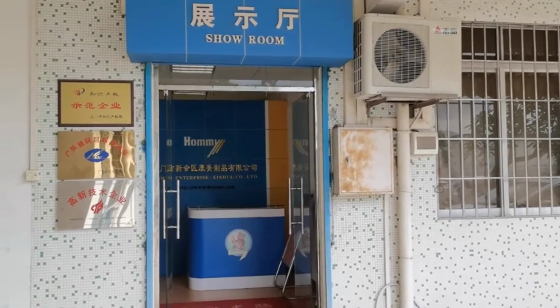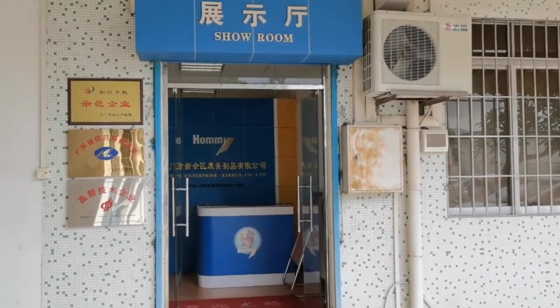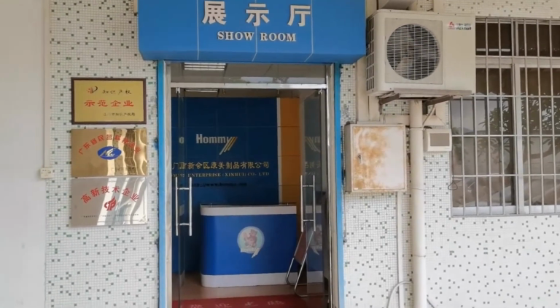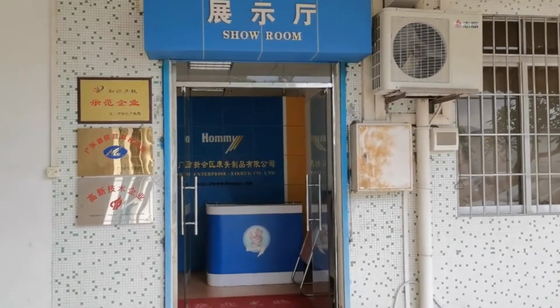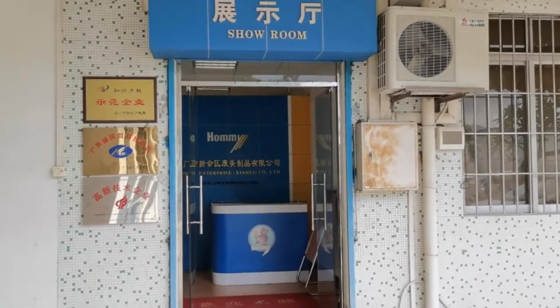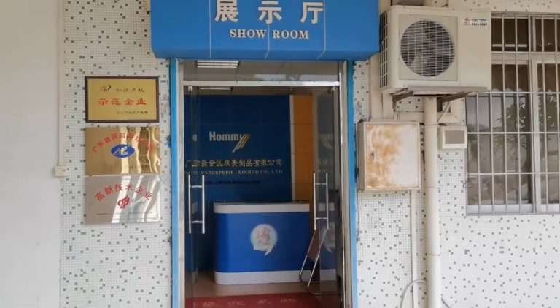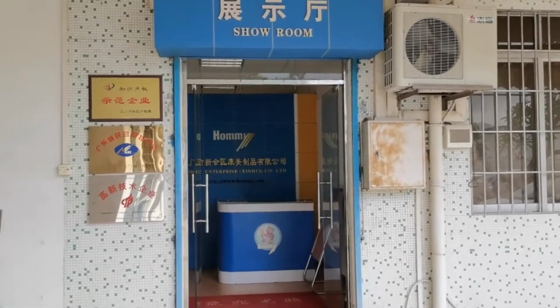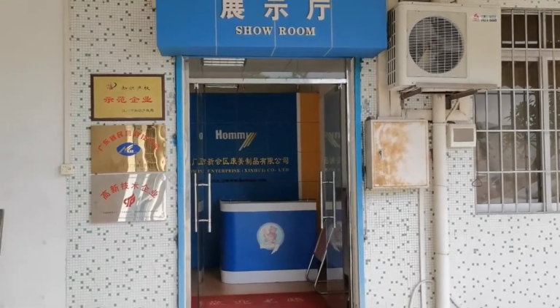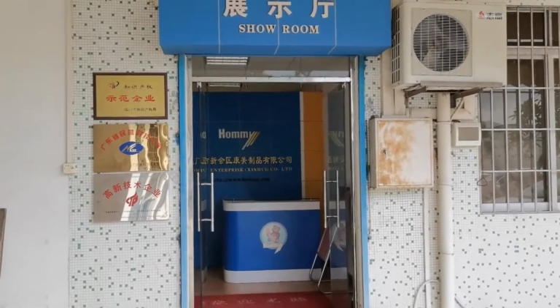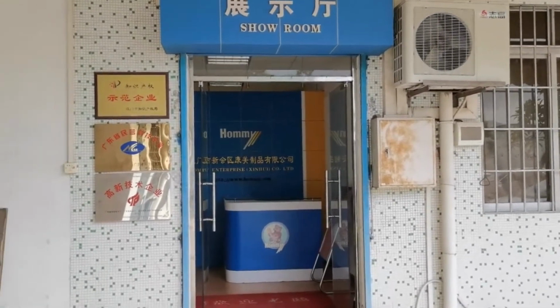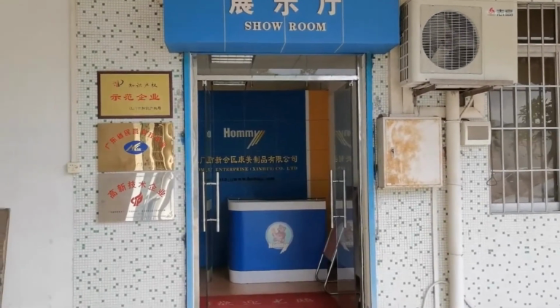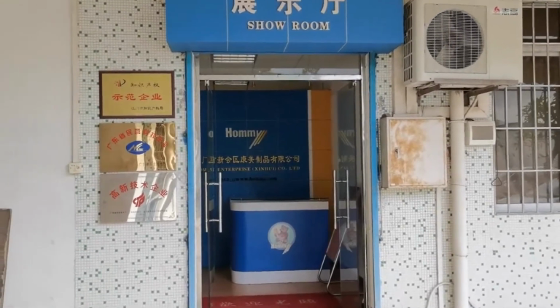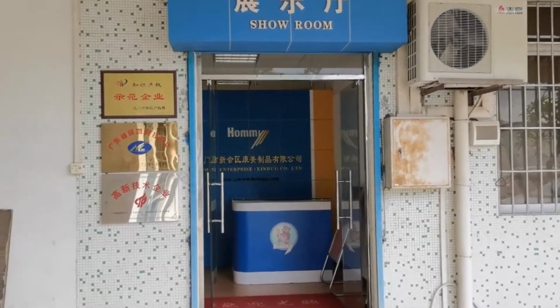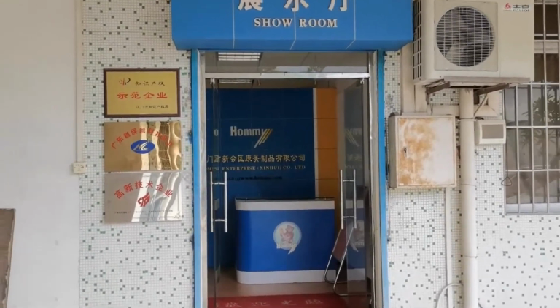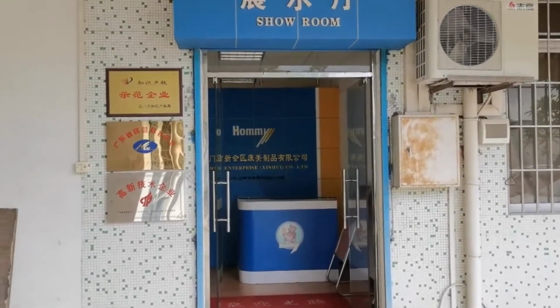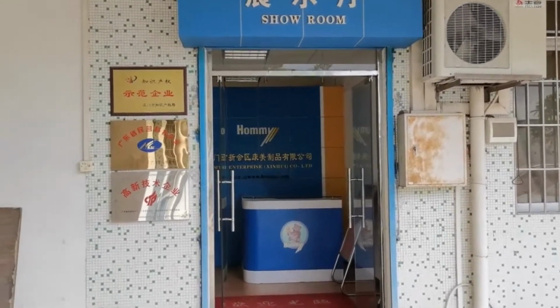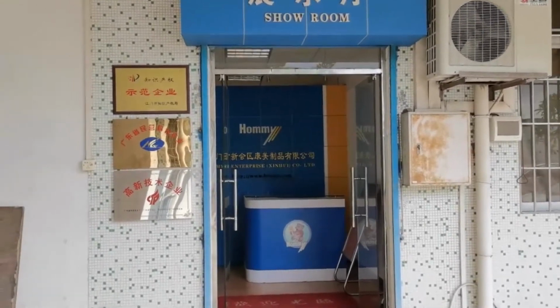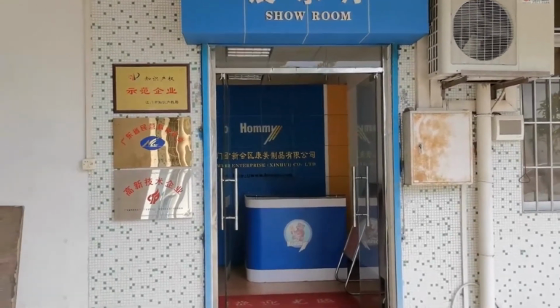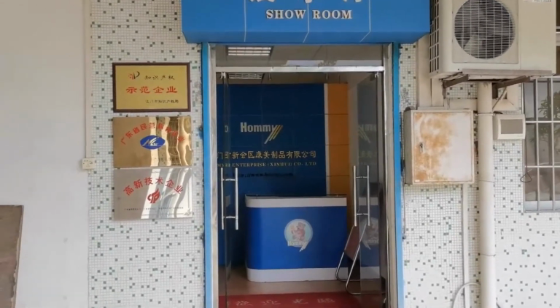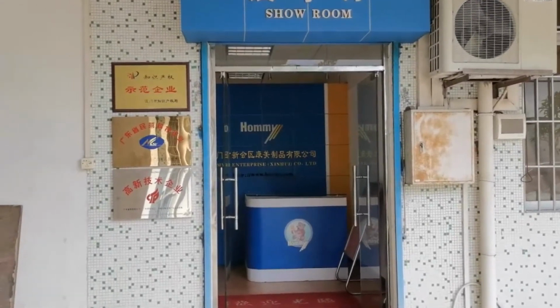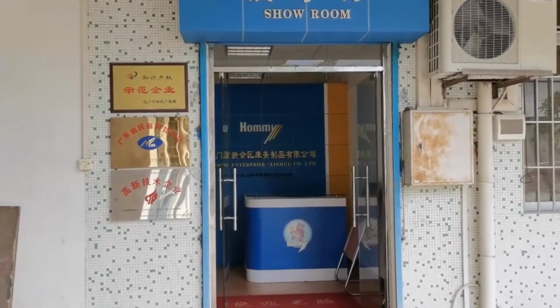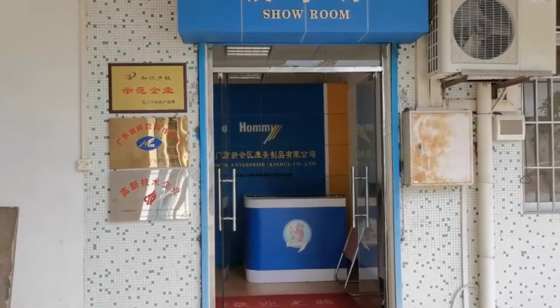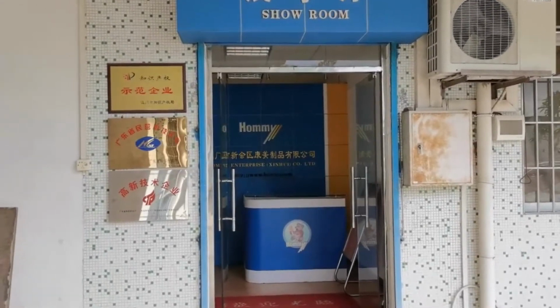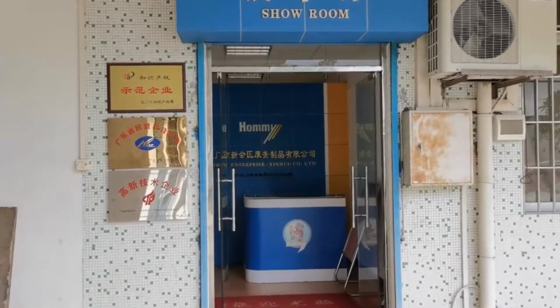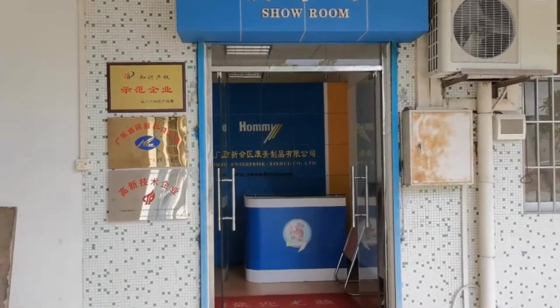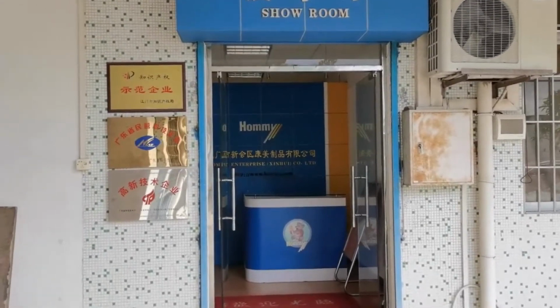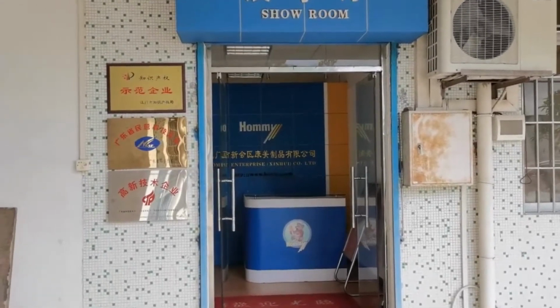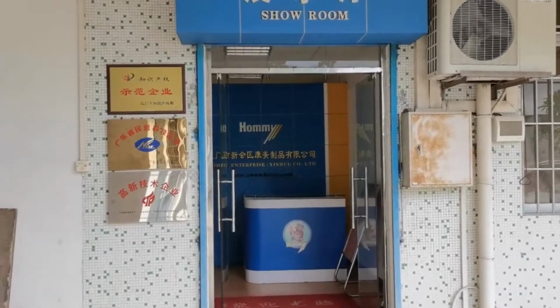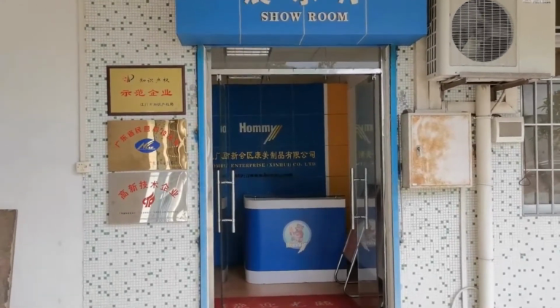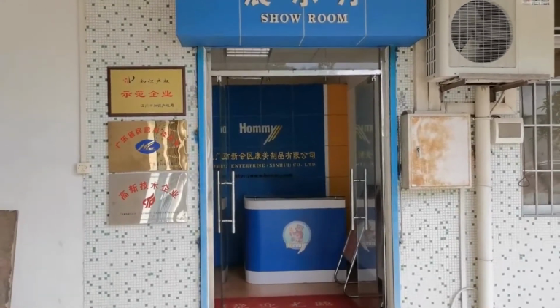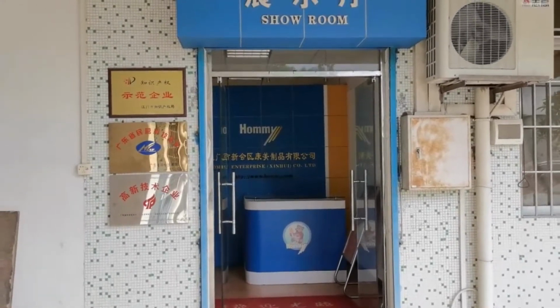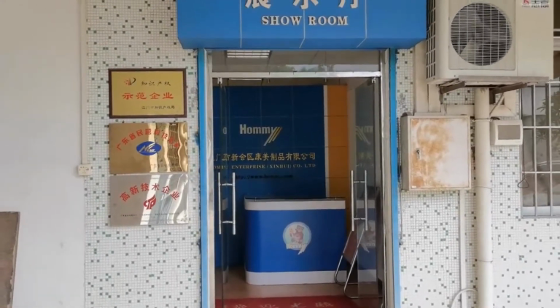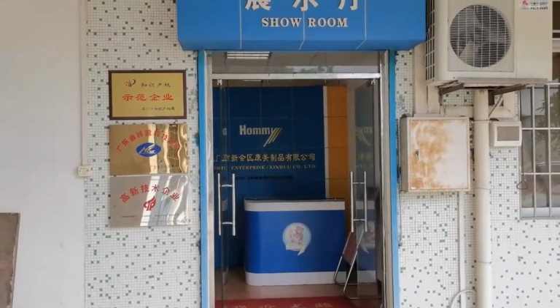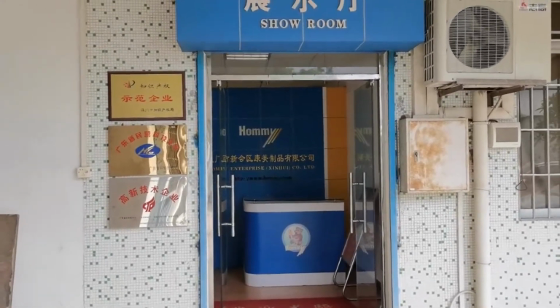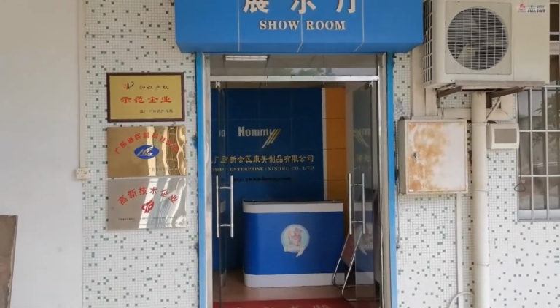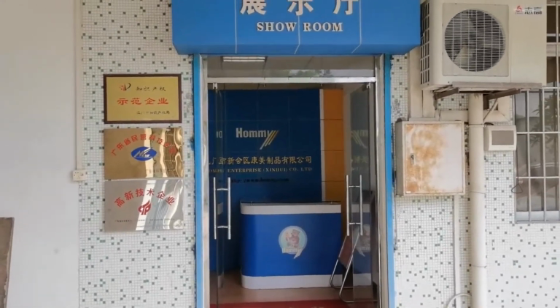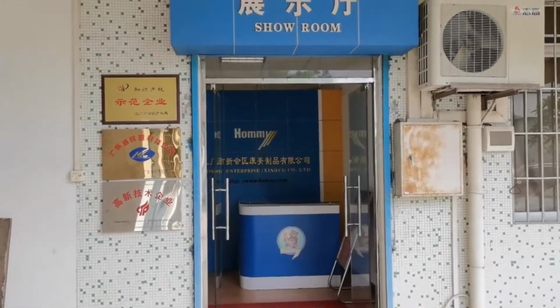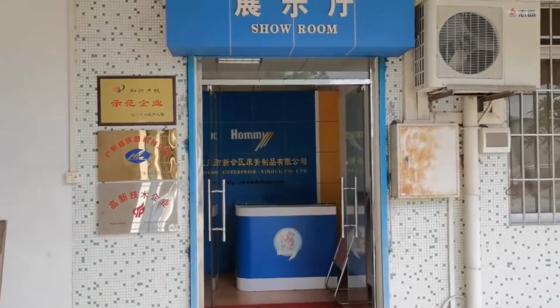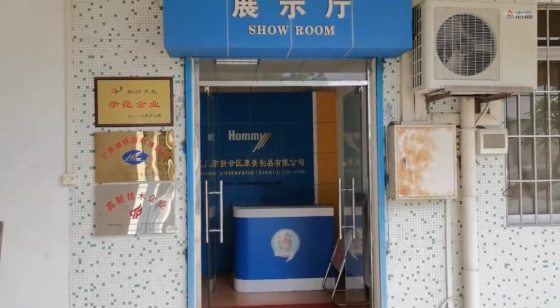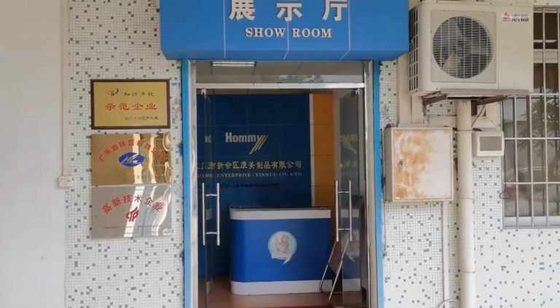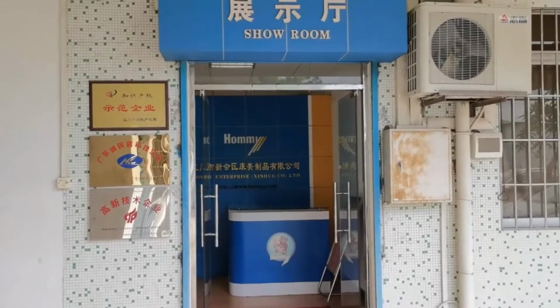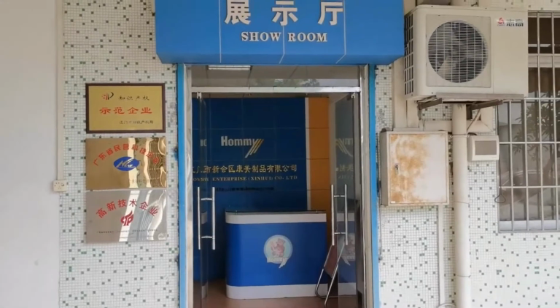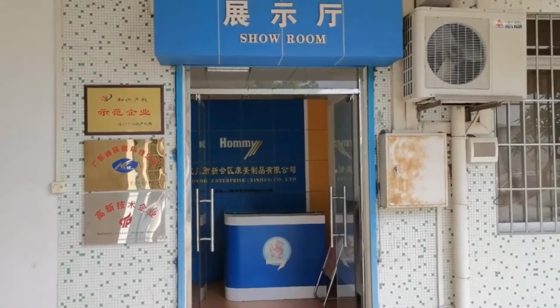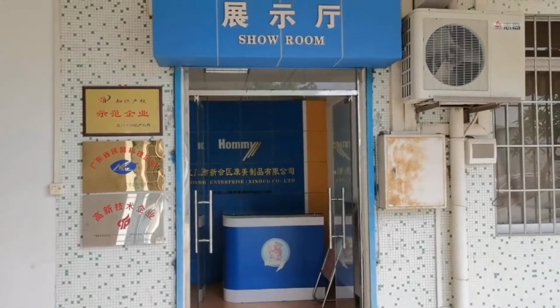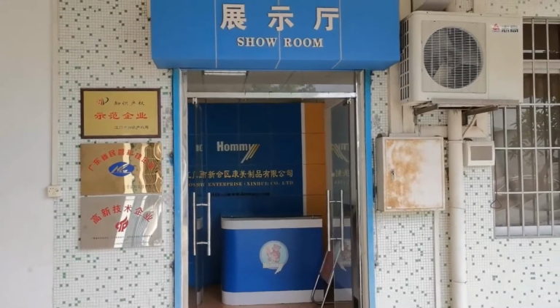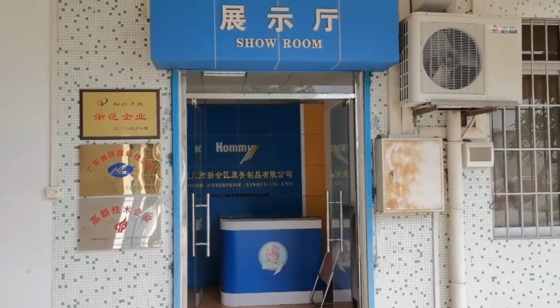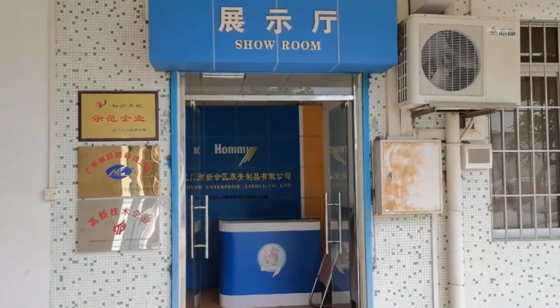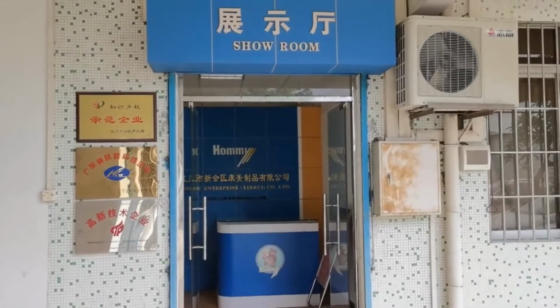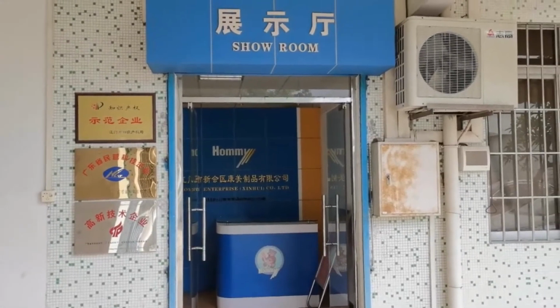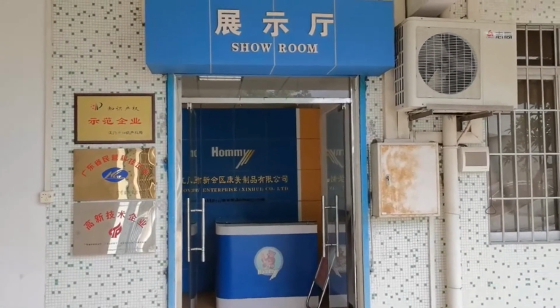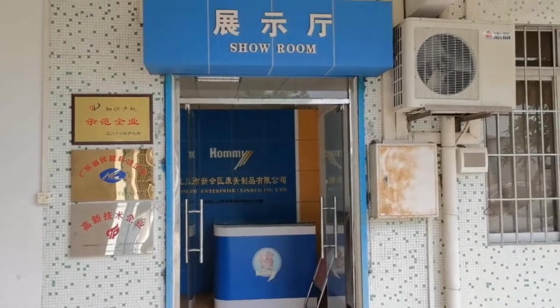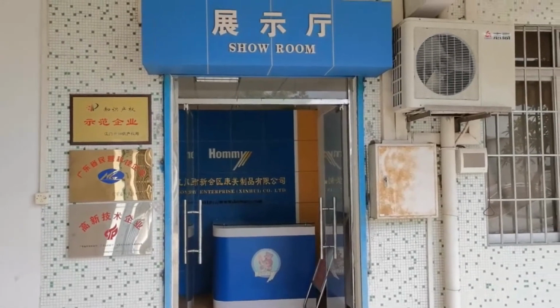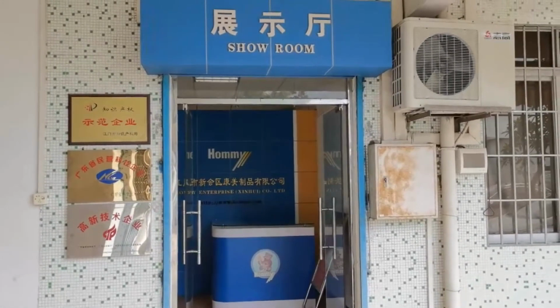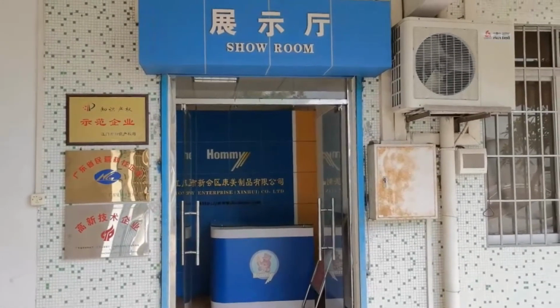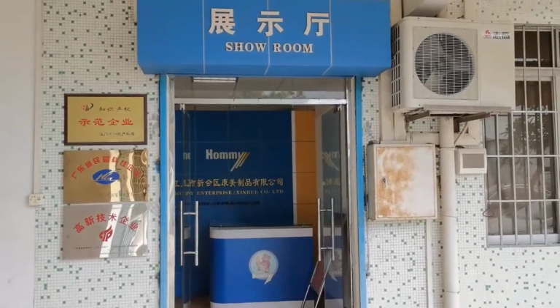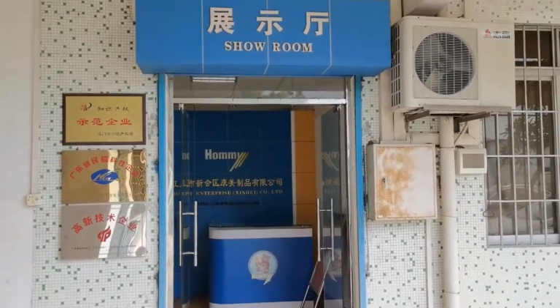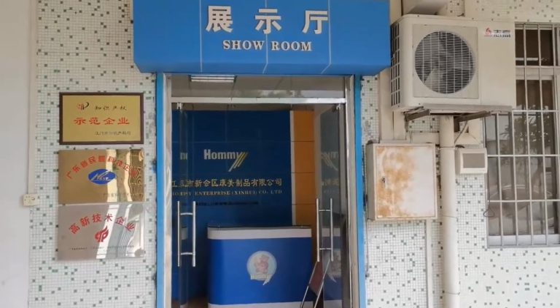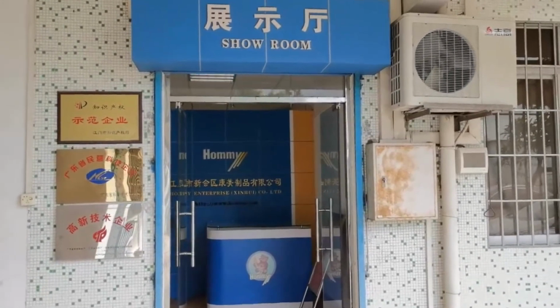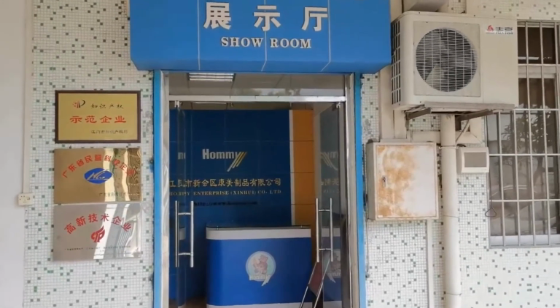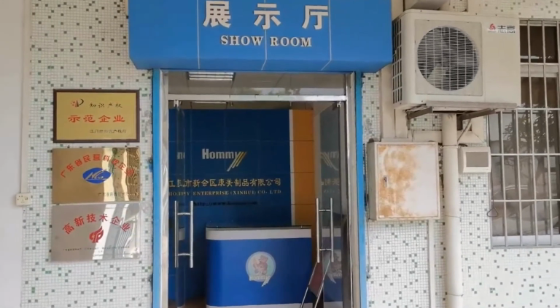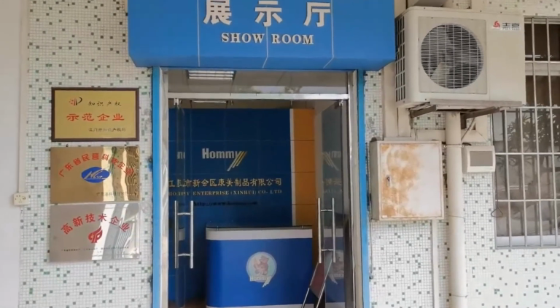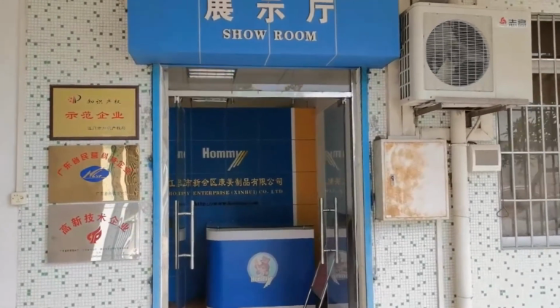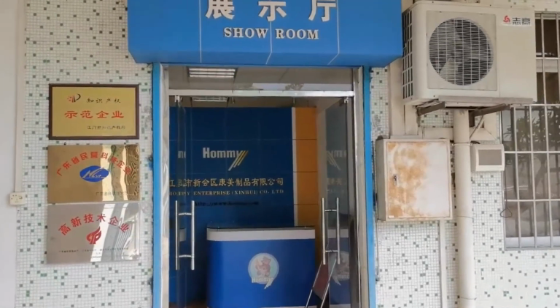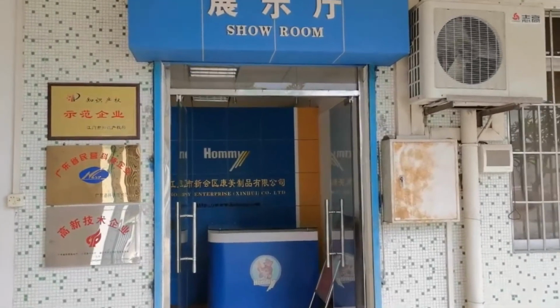Hello, welcome to HomeMe. Let me show you the HomeMe showroom.